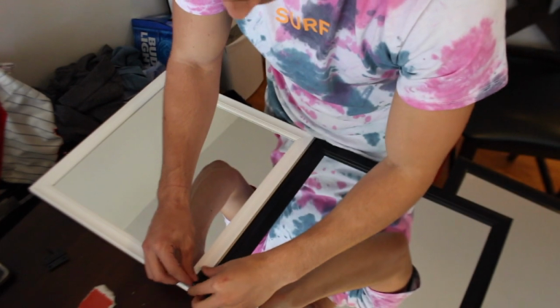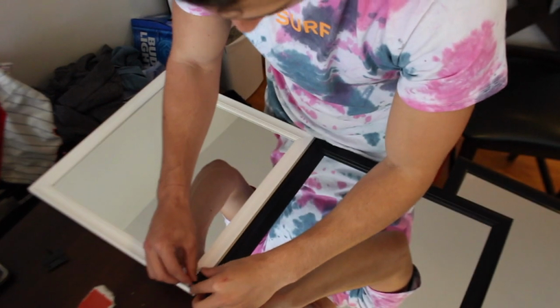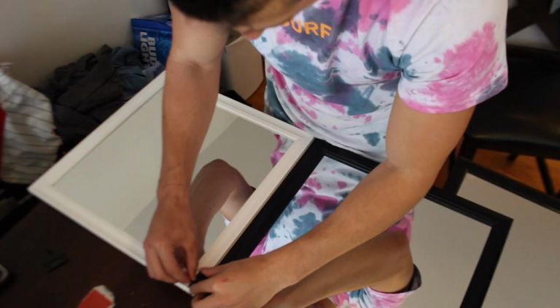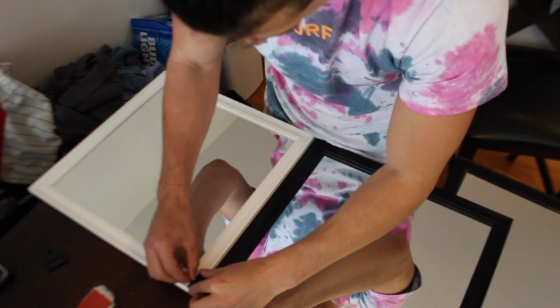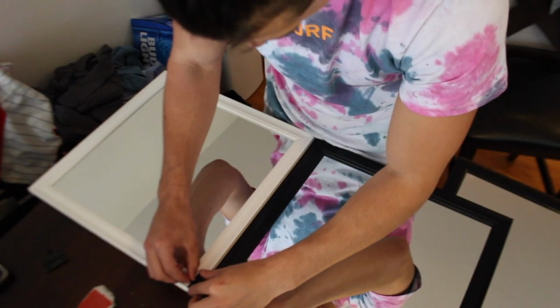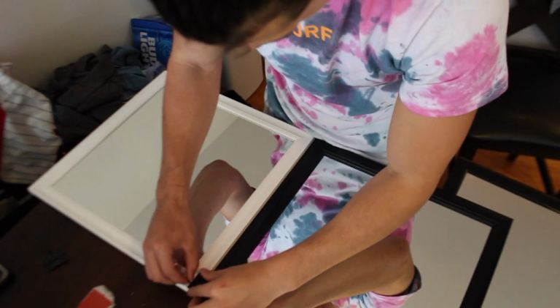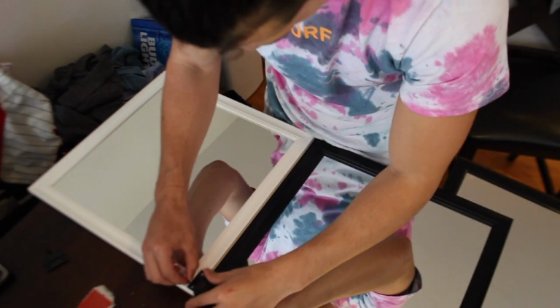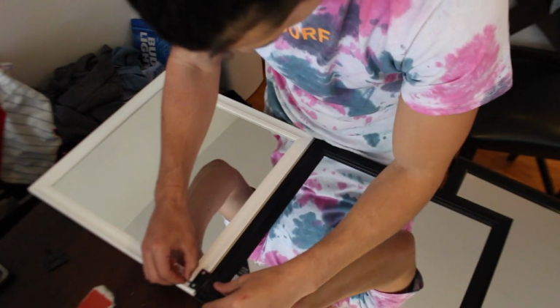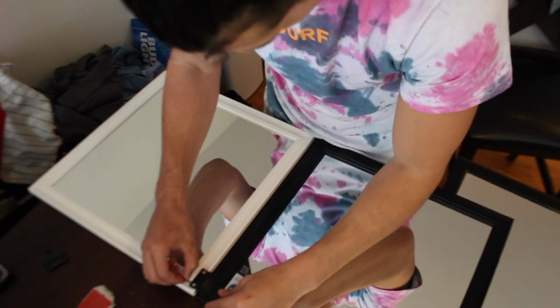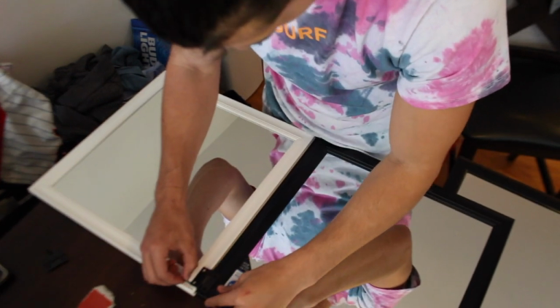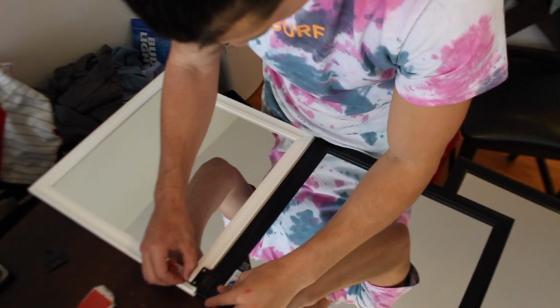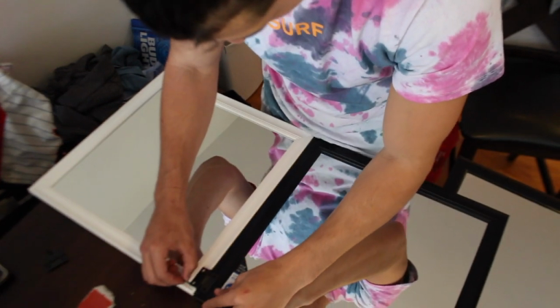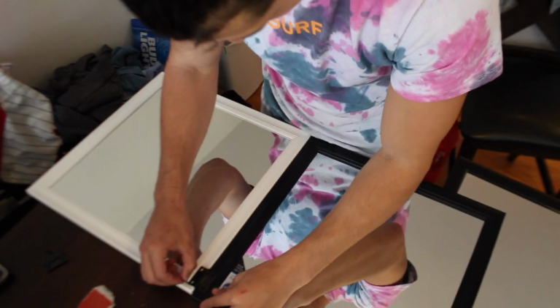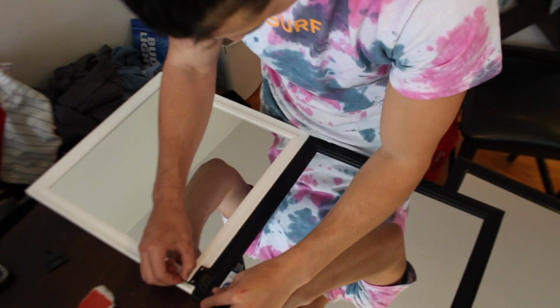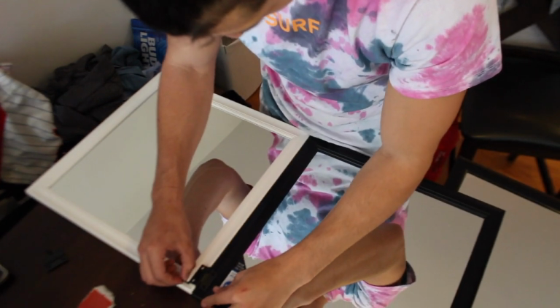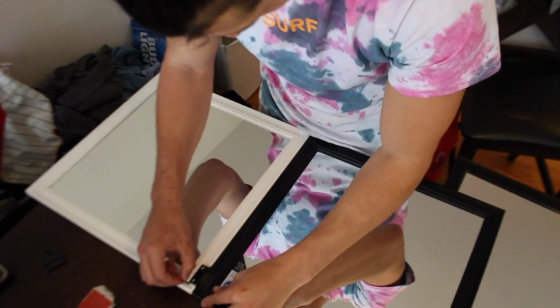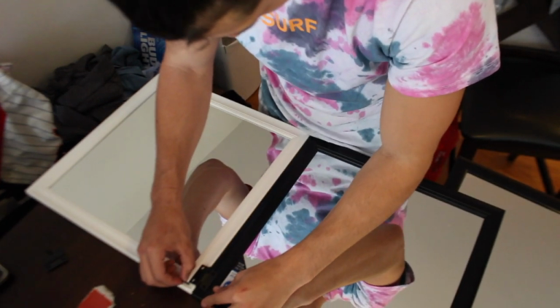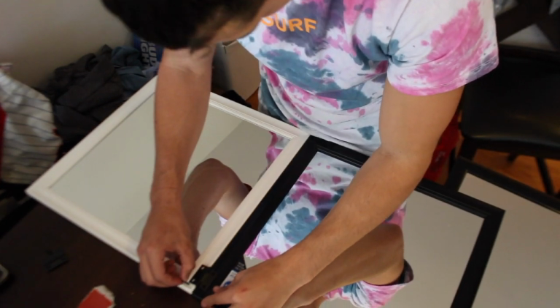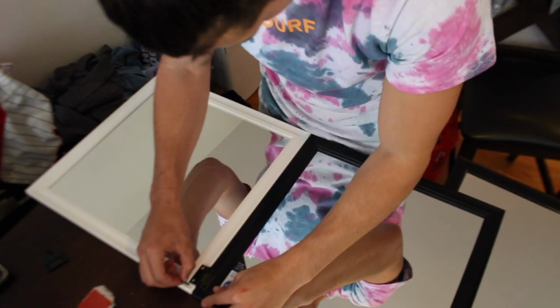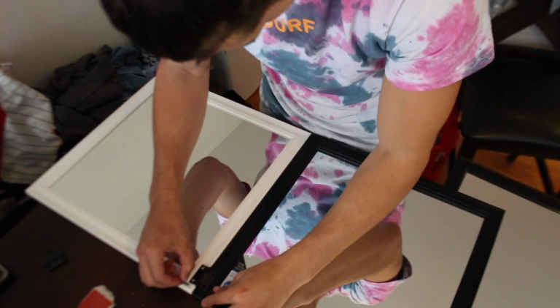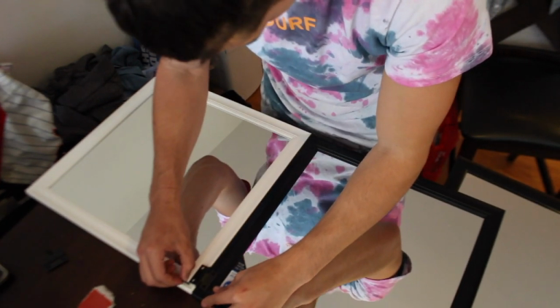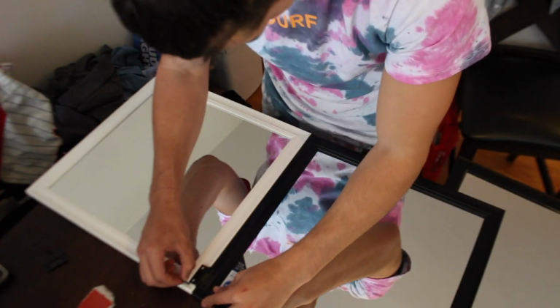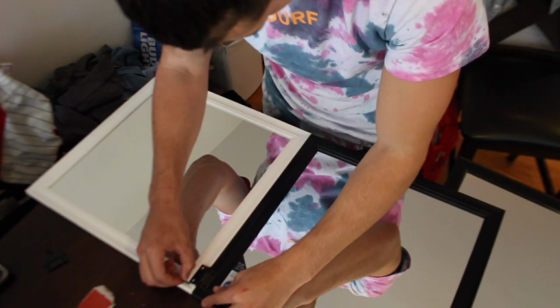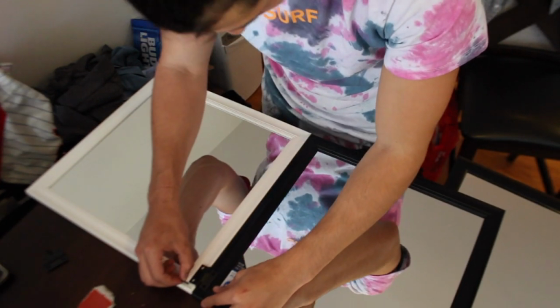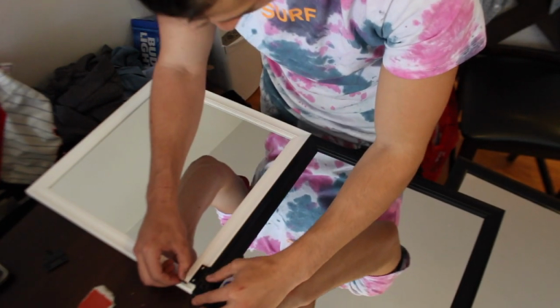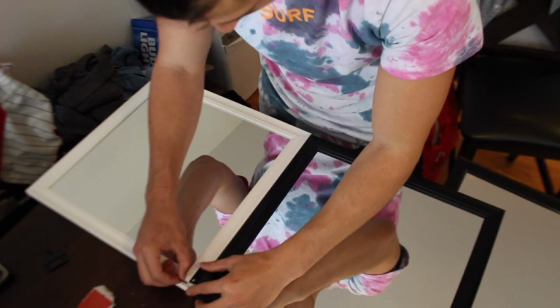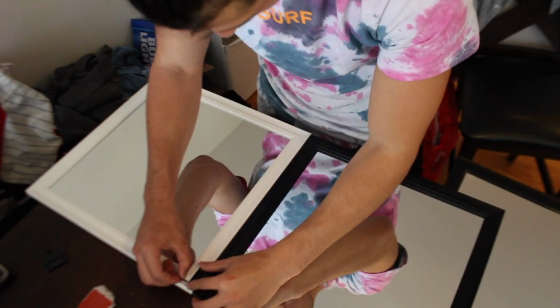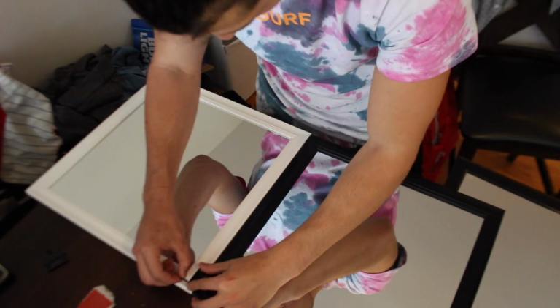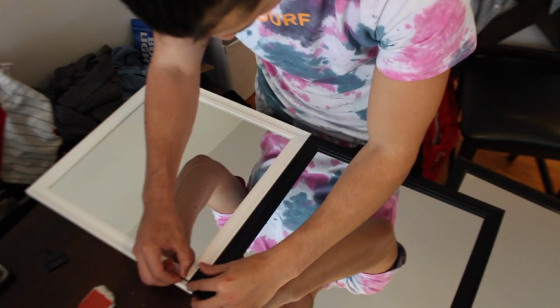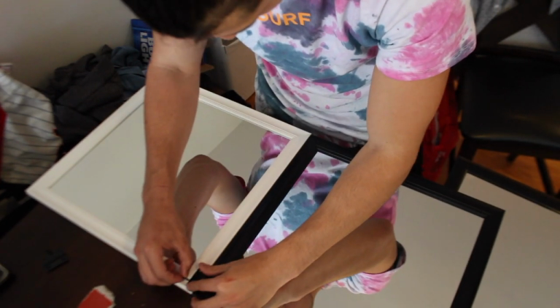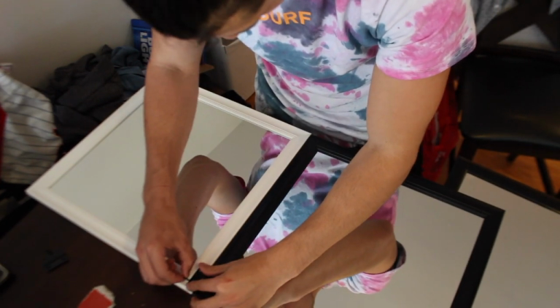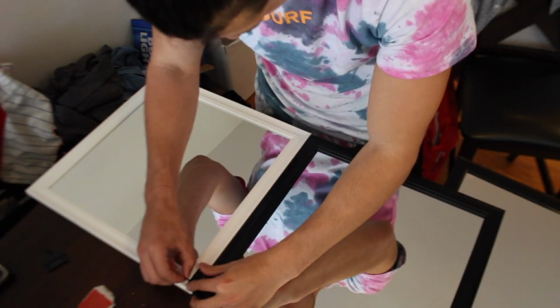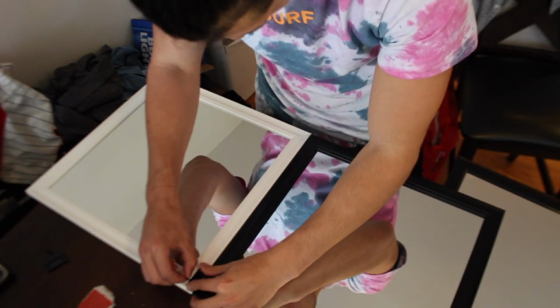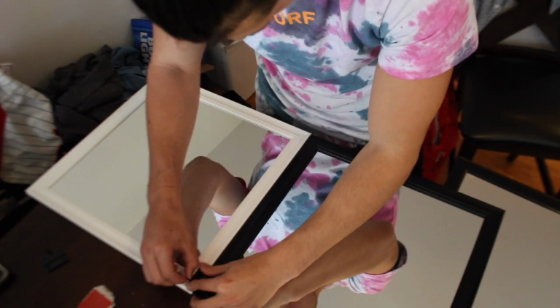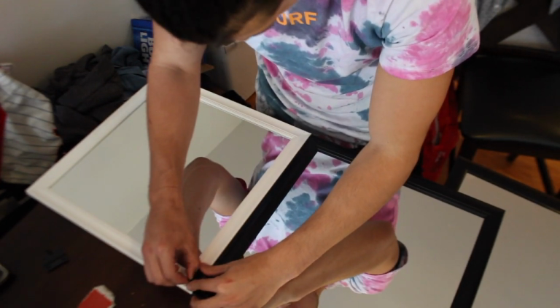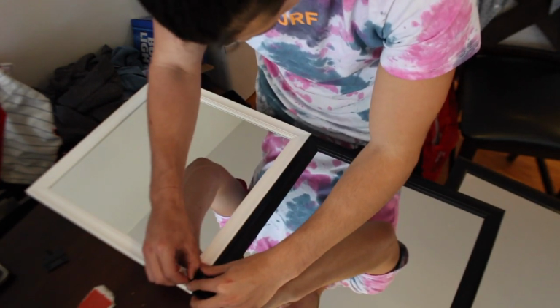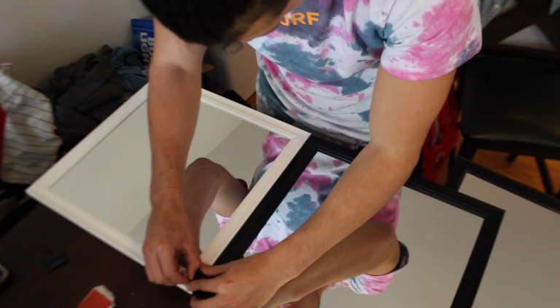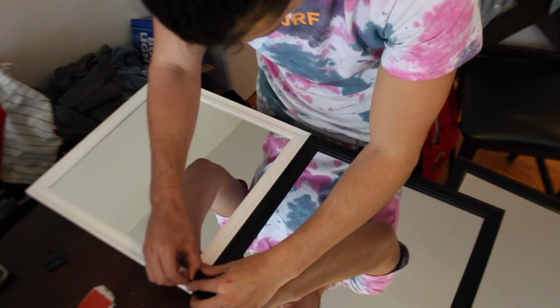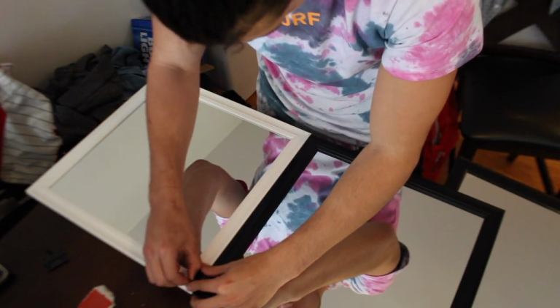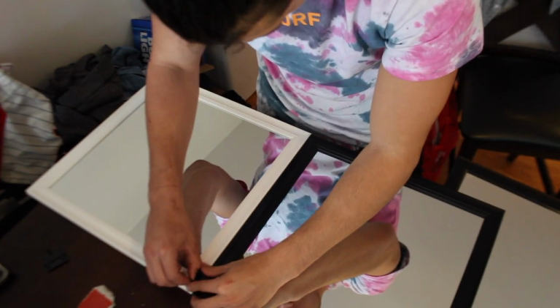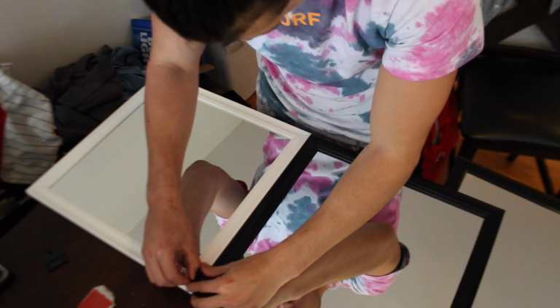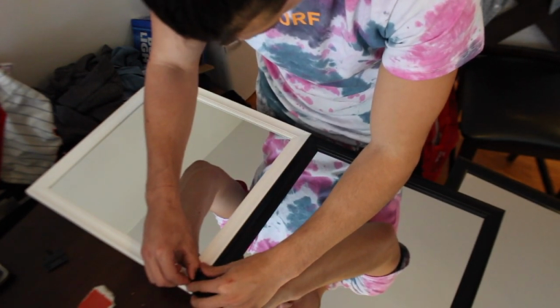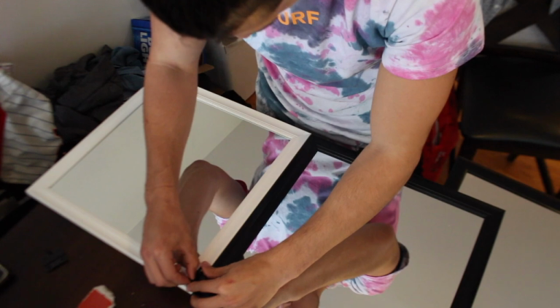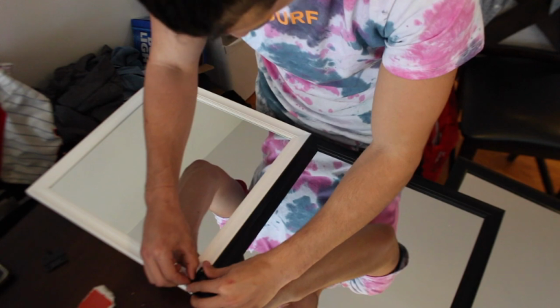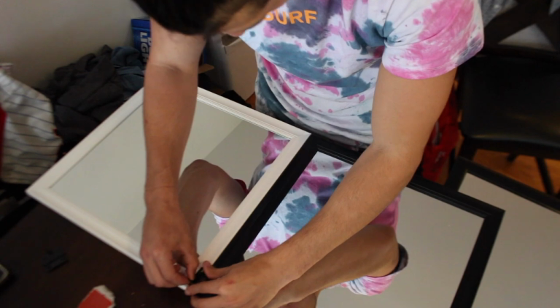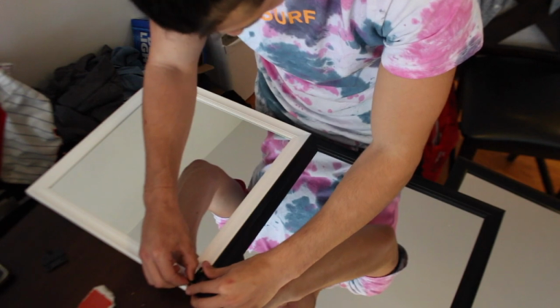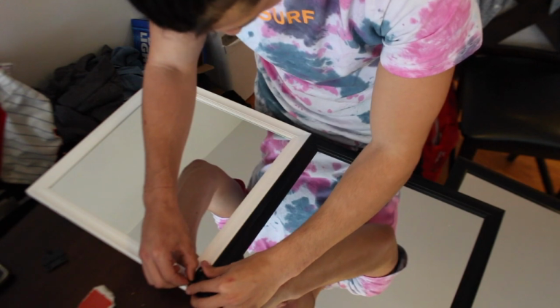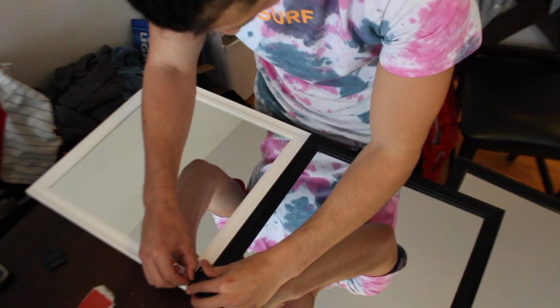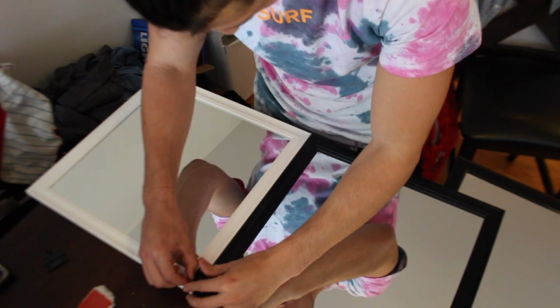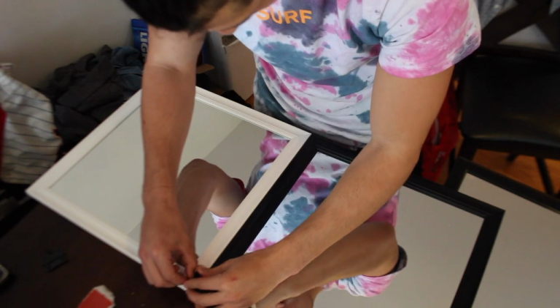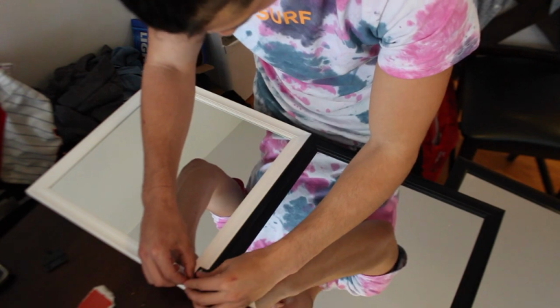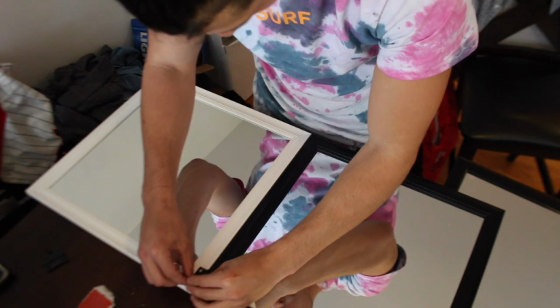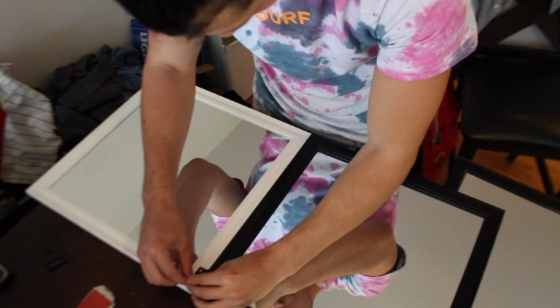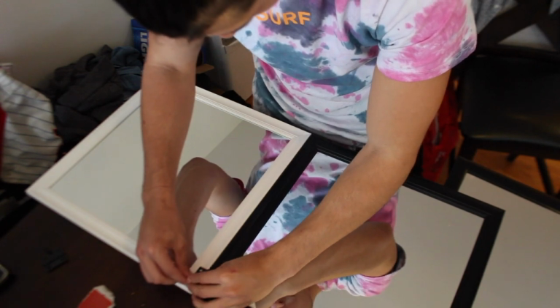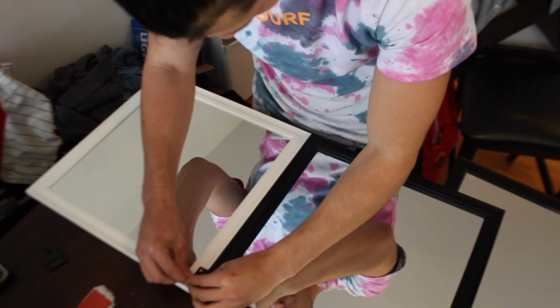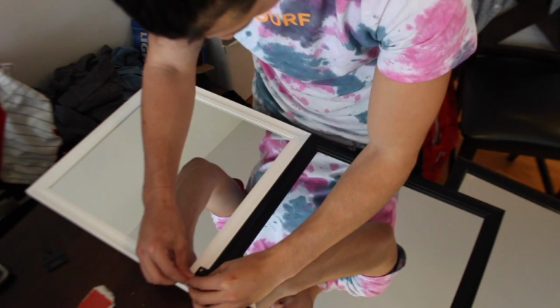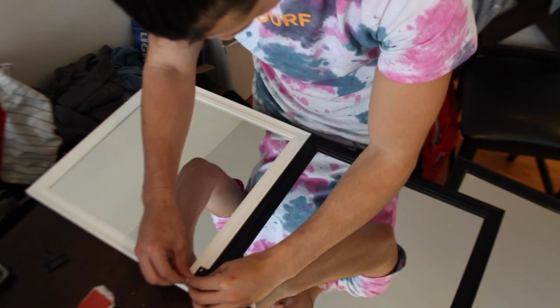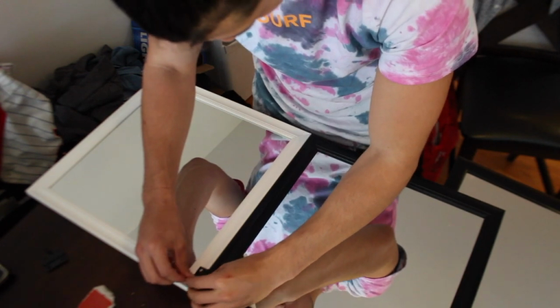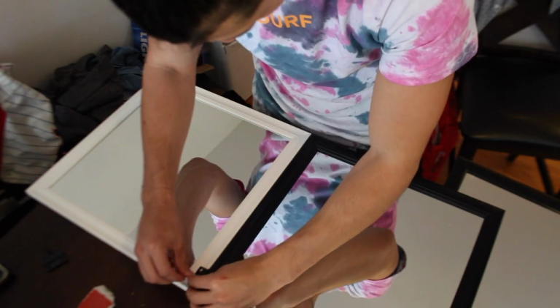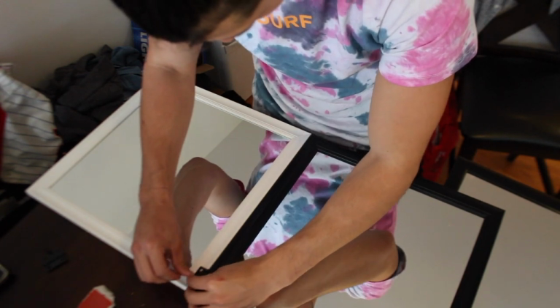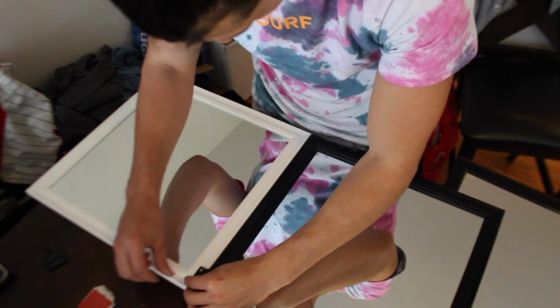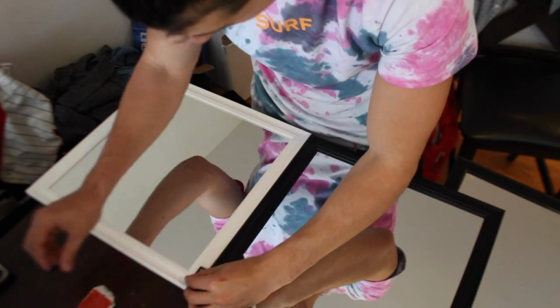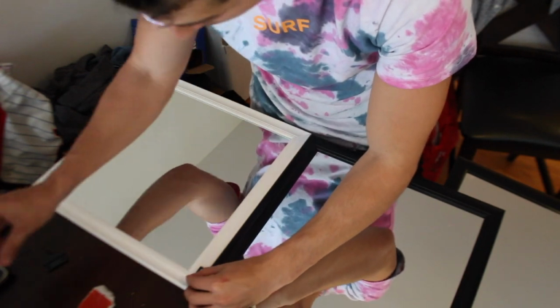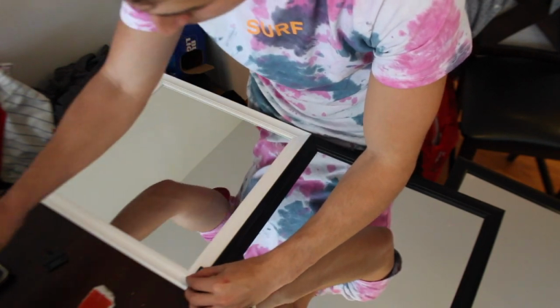Now it's time to get your hands dirty and get to work. What I'm doing here is adding the hinge to connect both mirrors and just screwing them in.